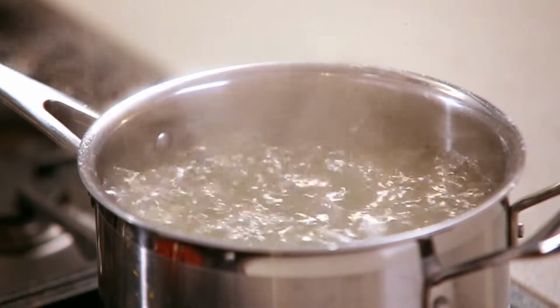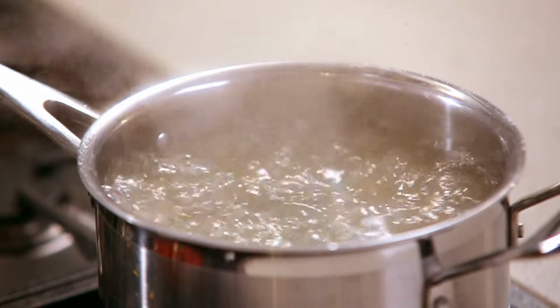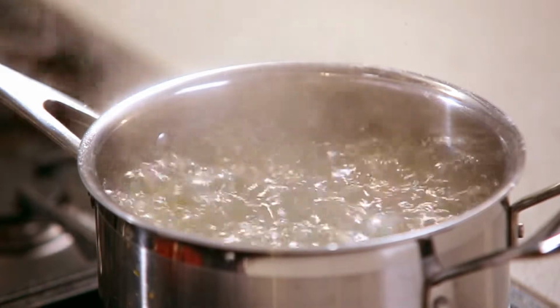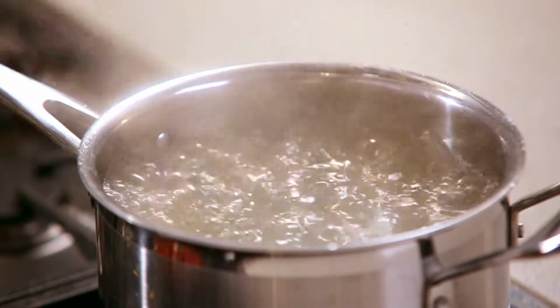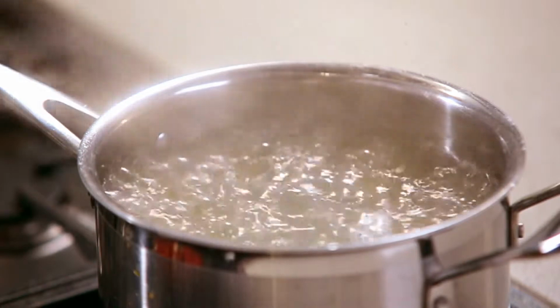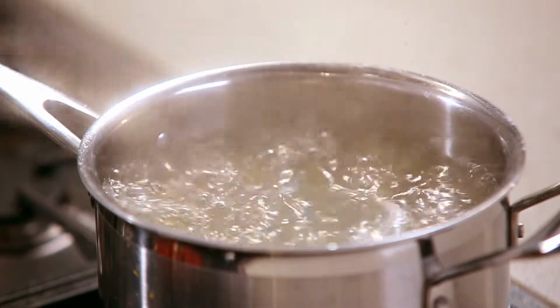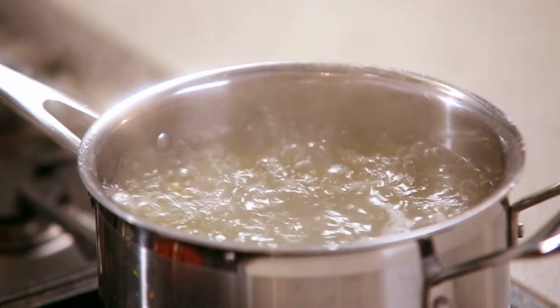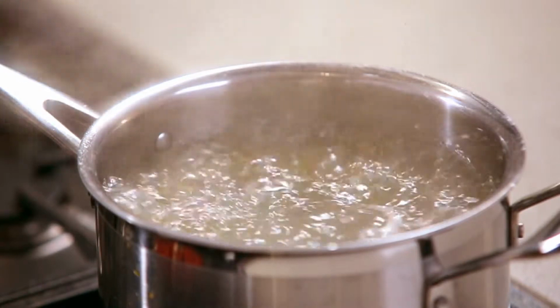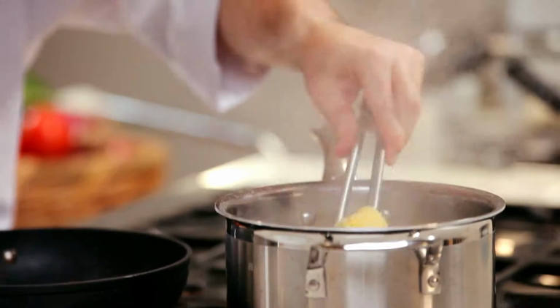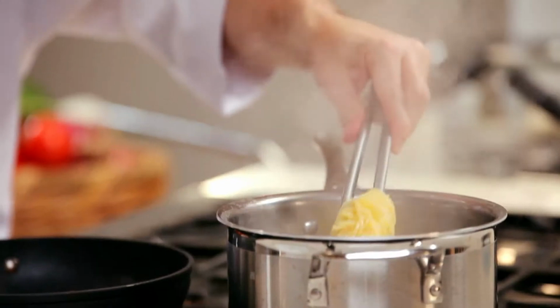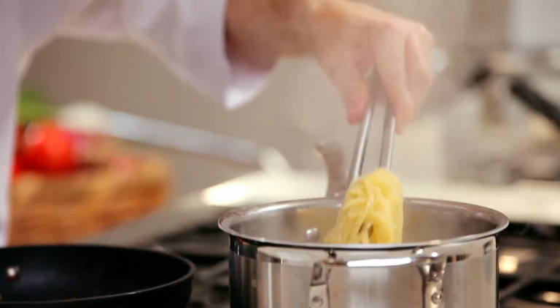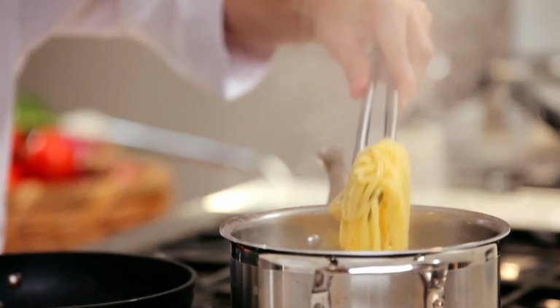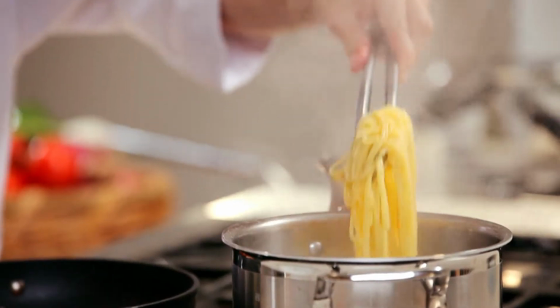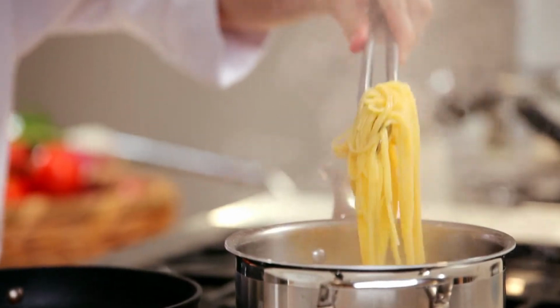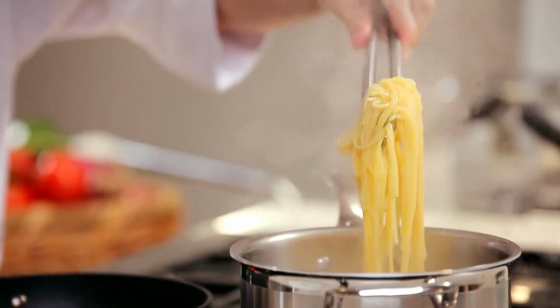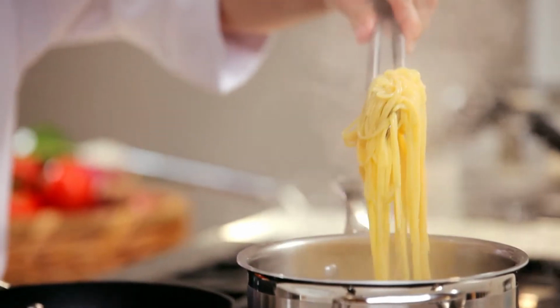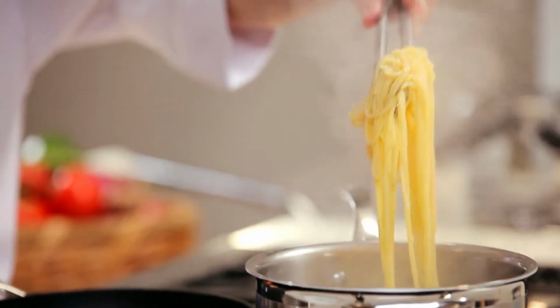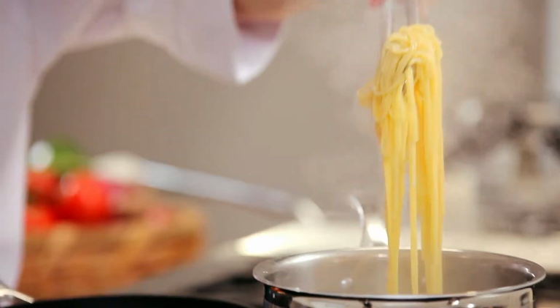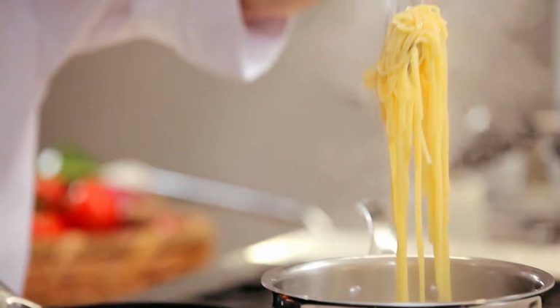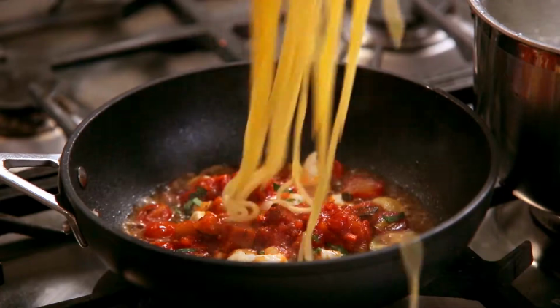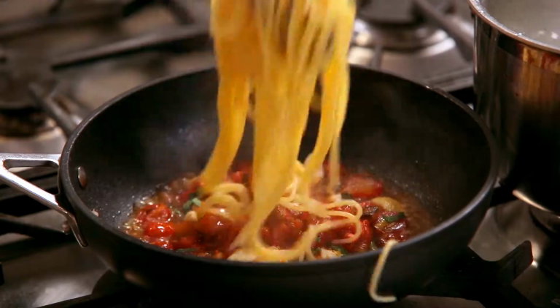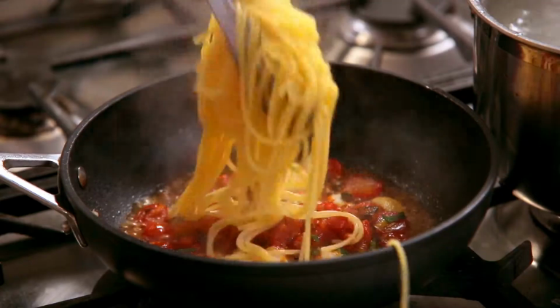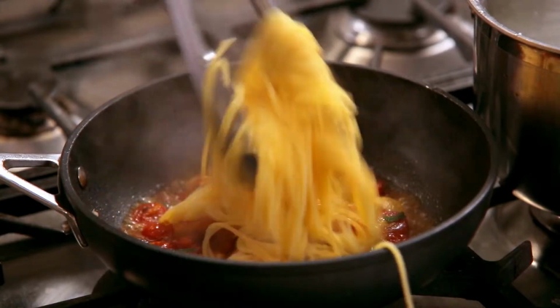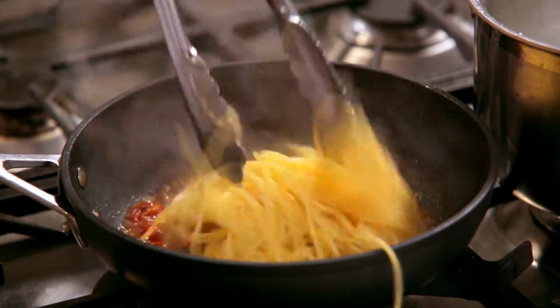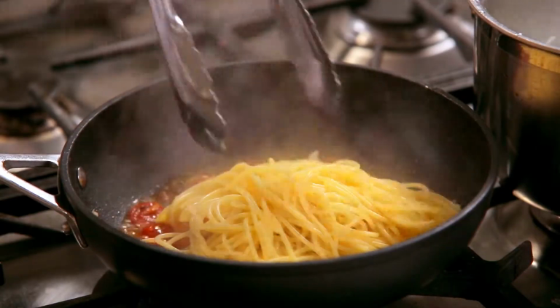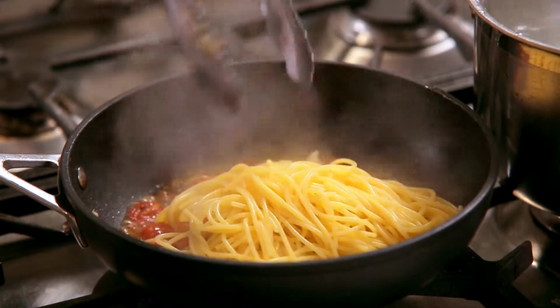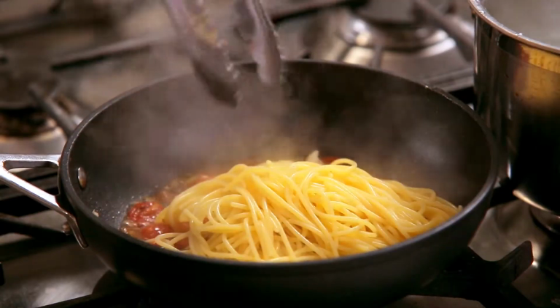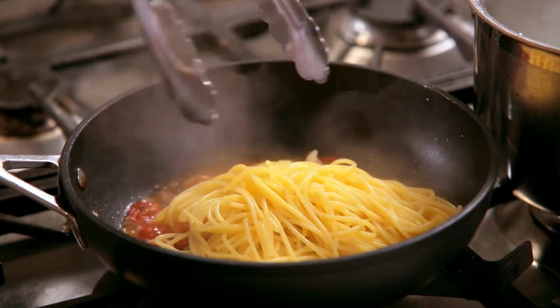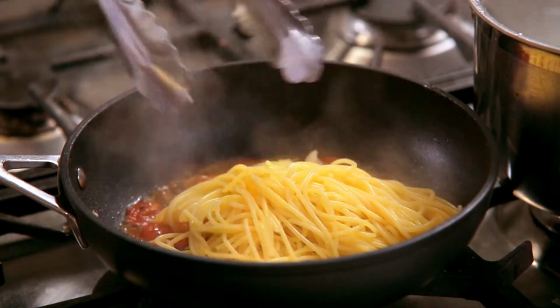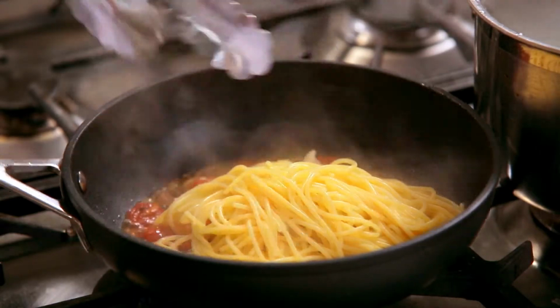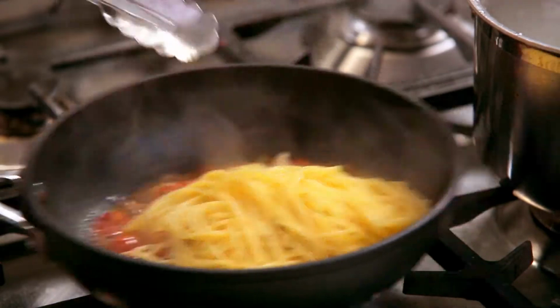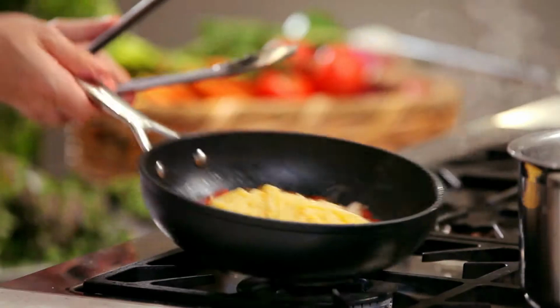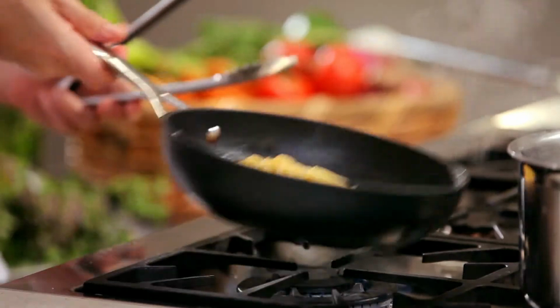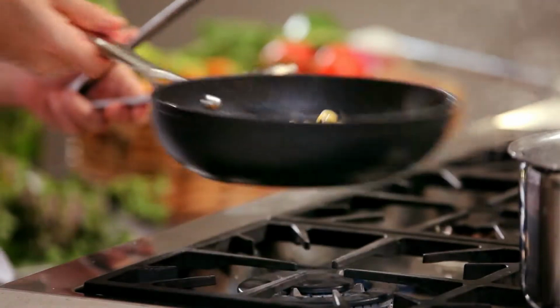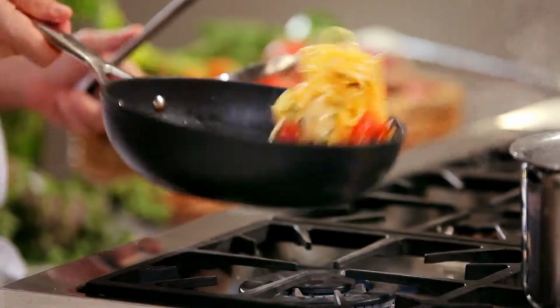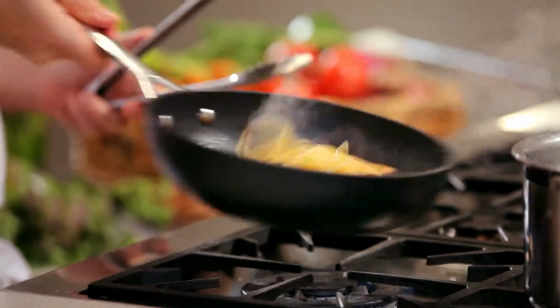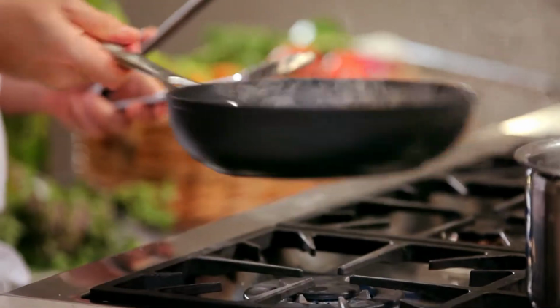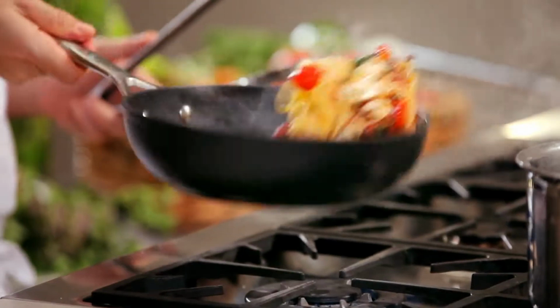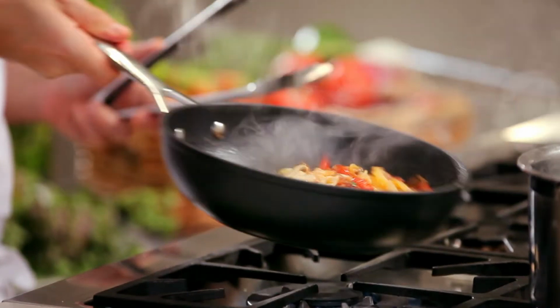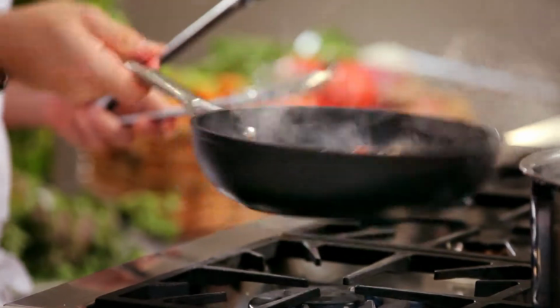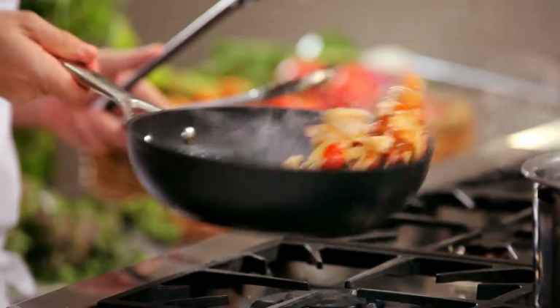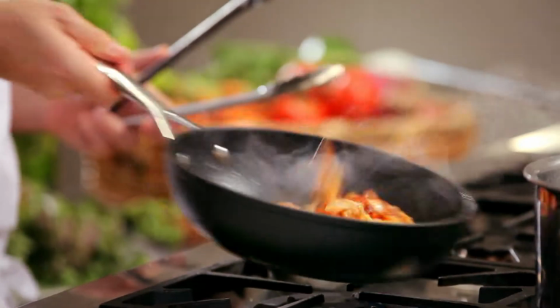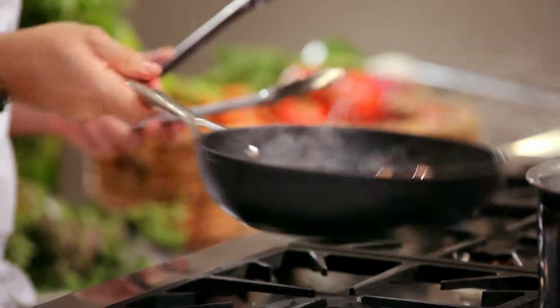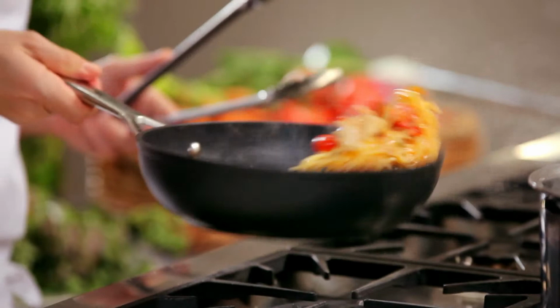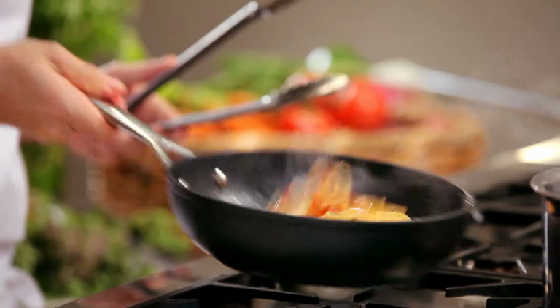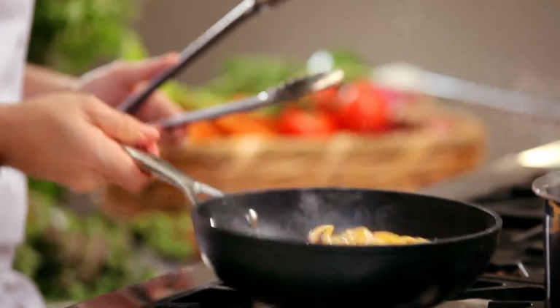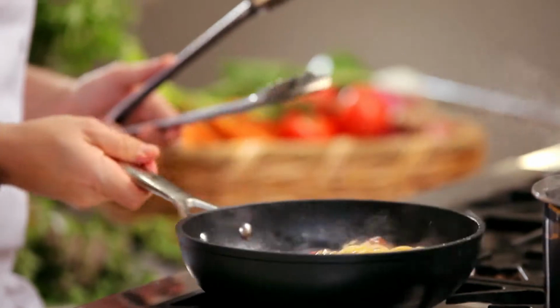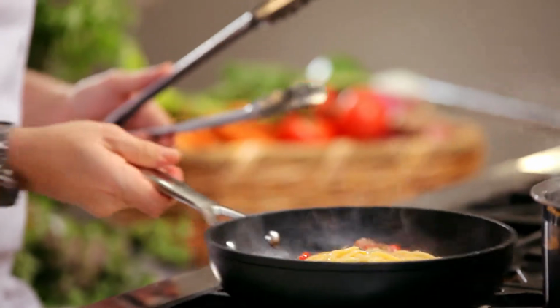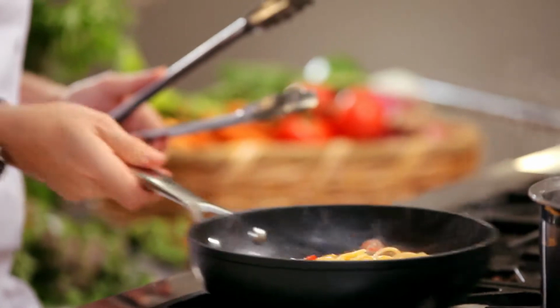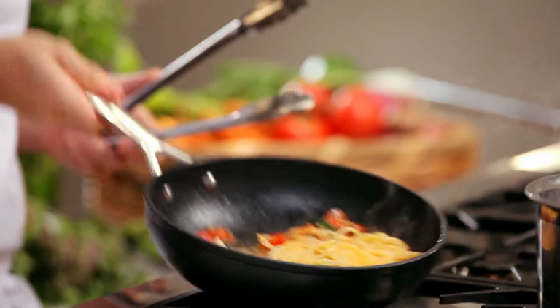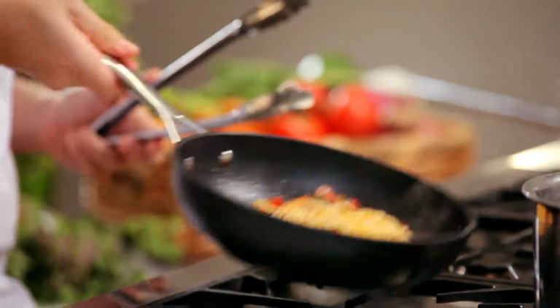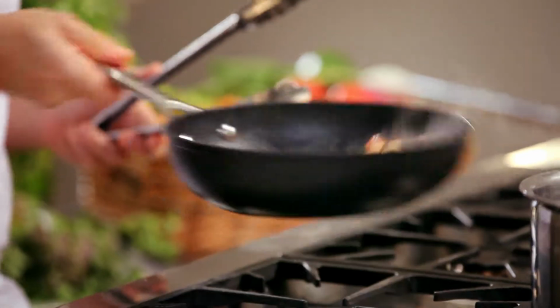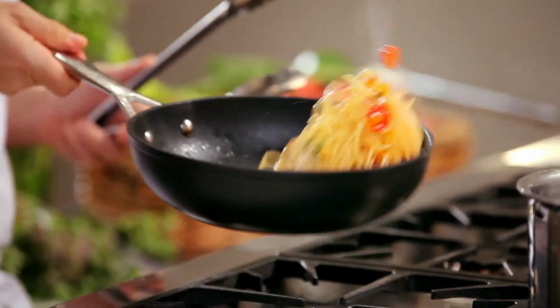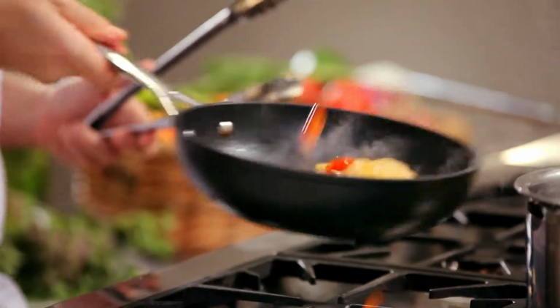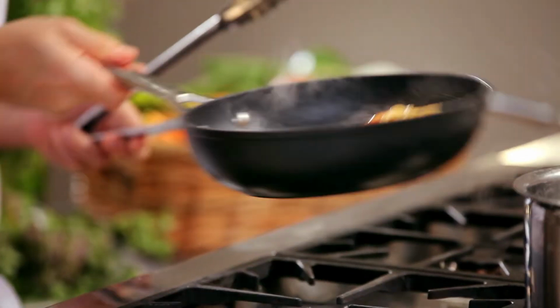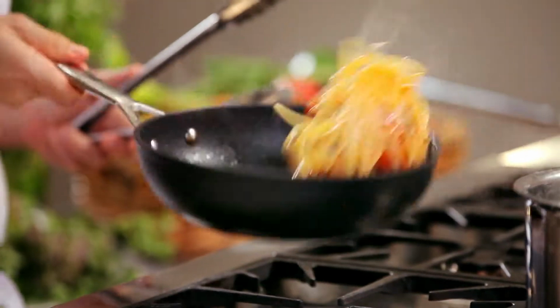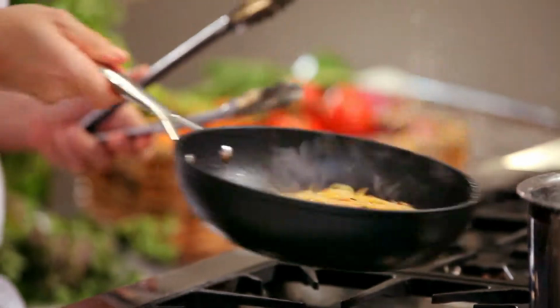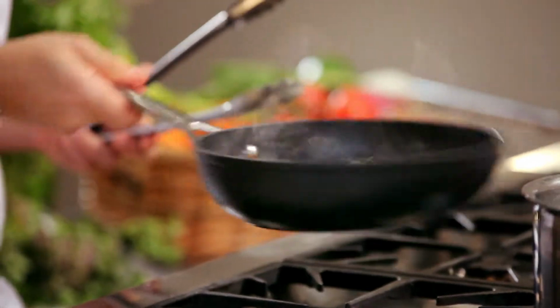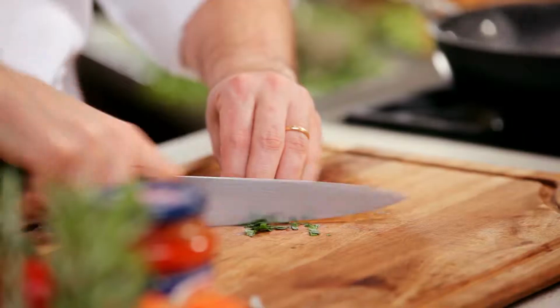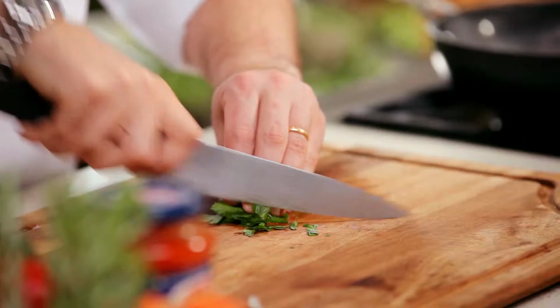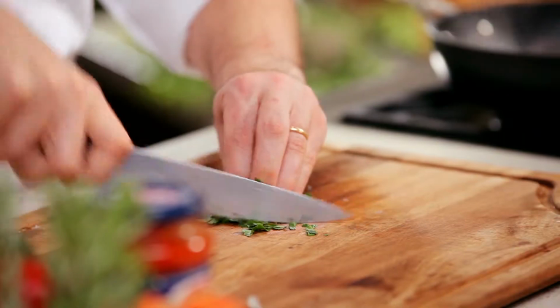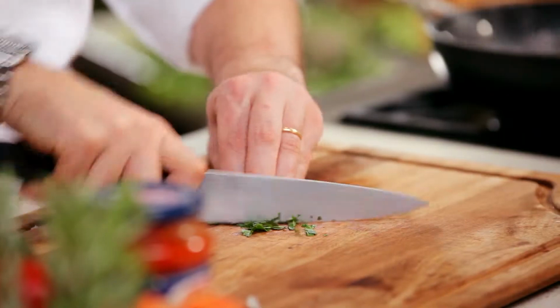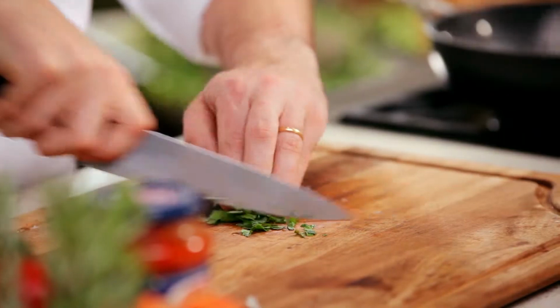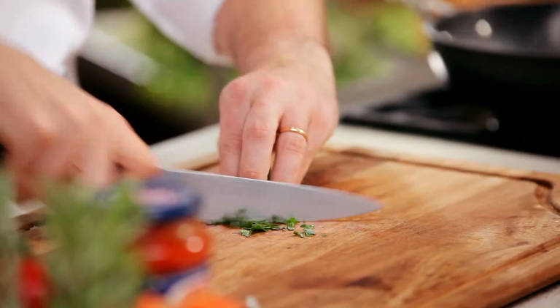Once cooked, drain the pasta, and toss with the sauce. Then add fresh parsley.